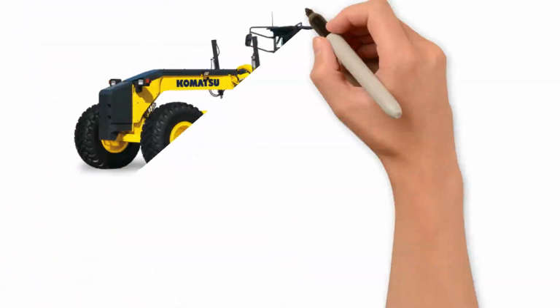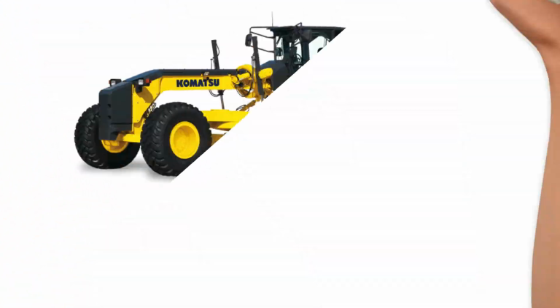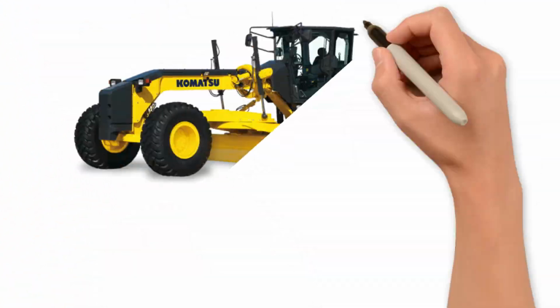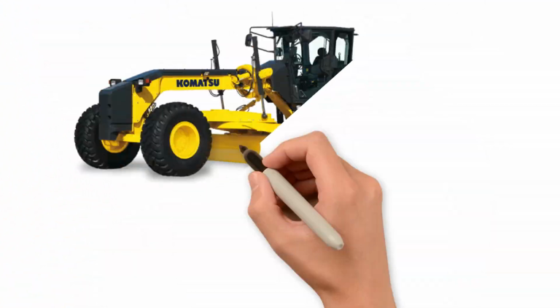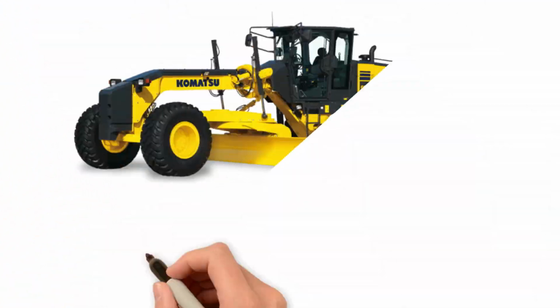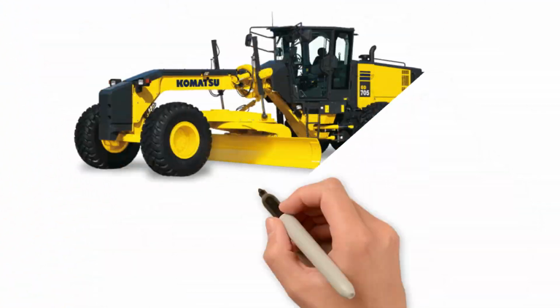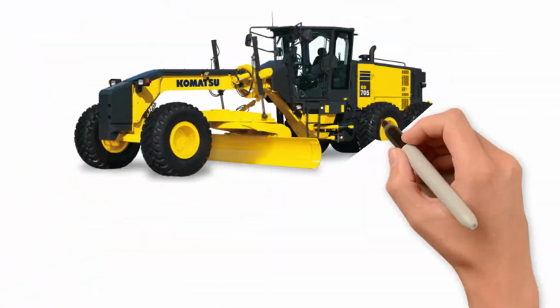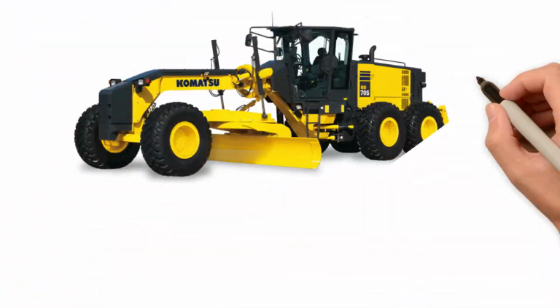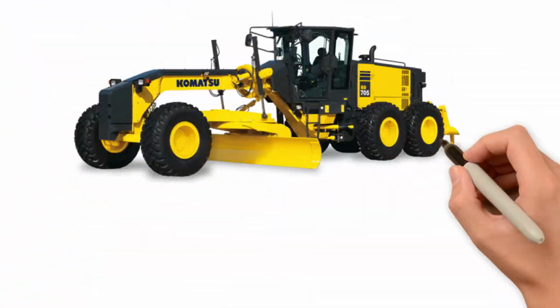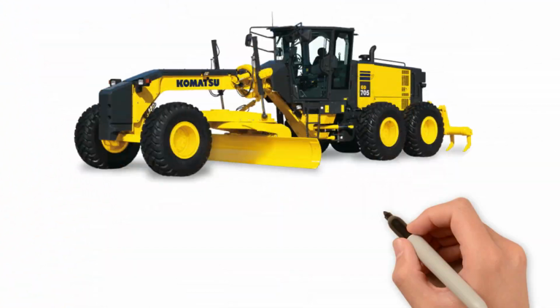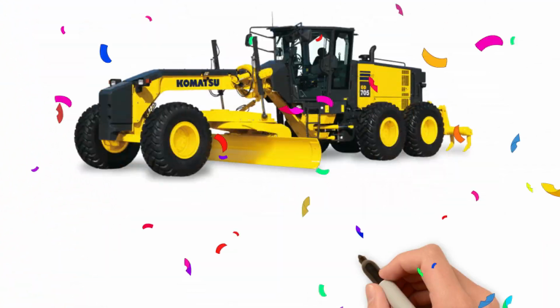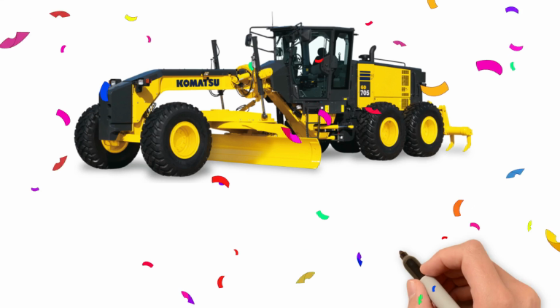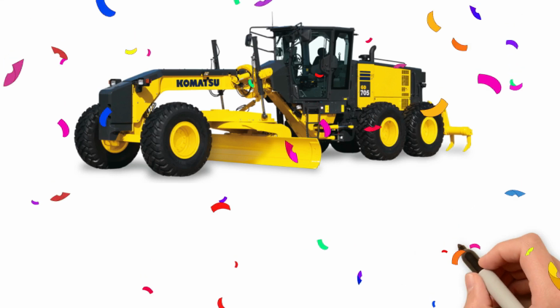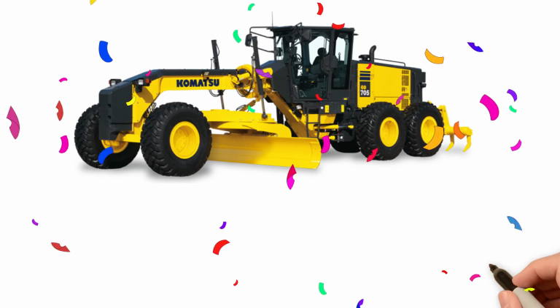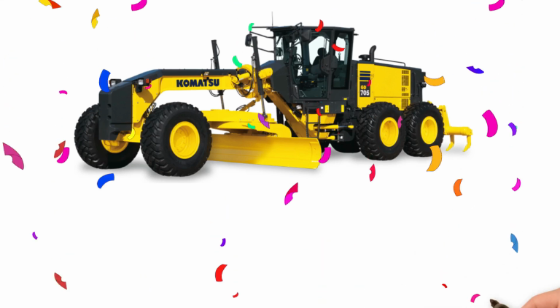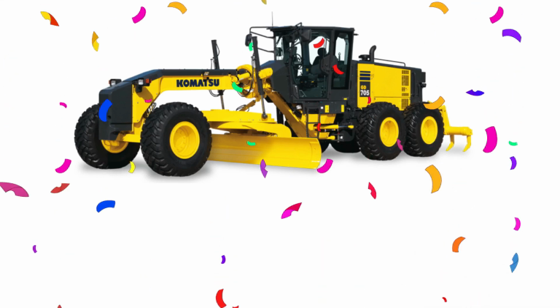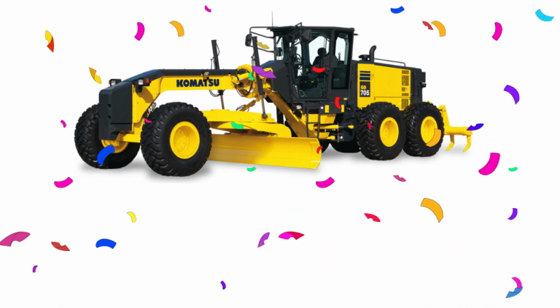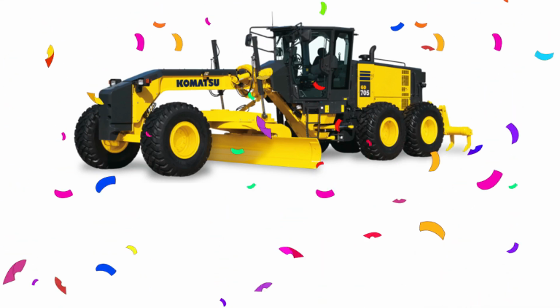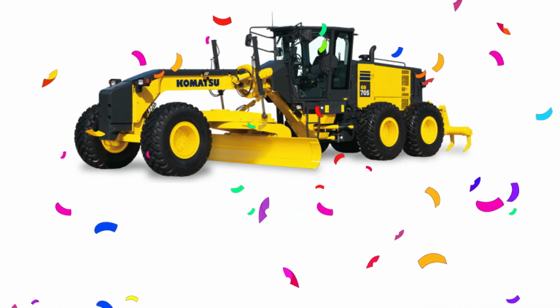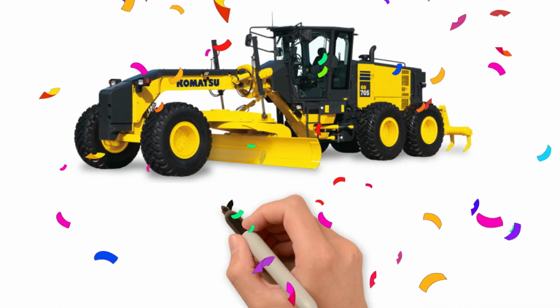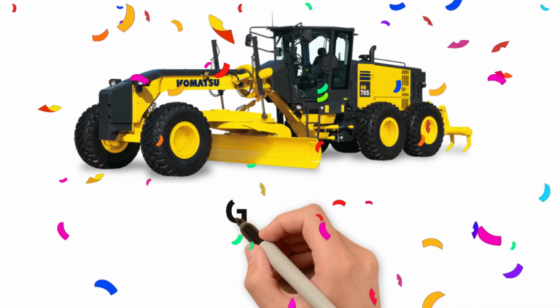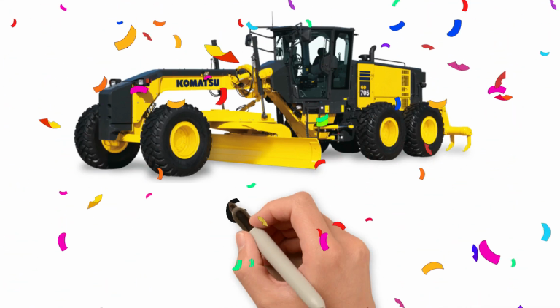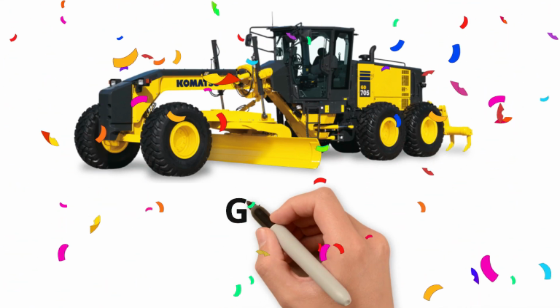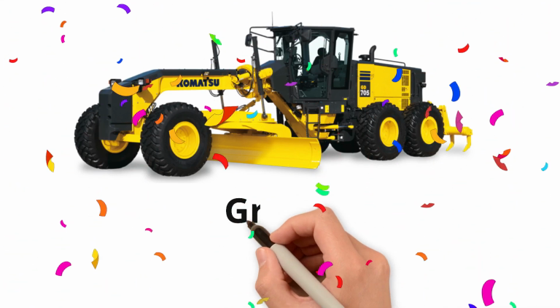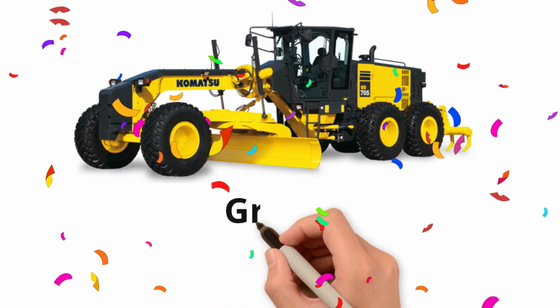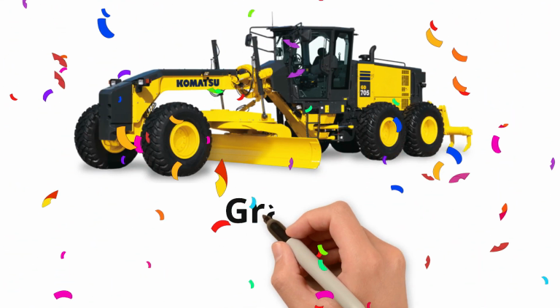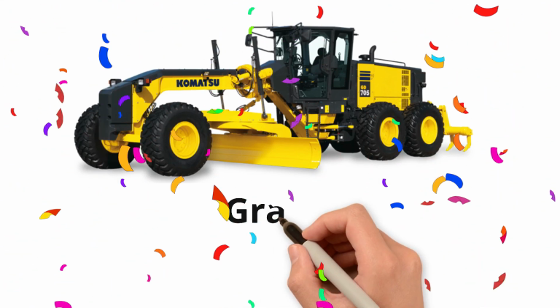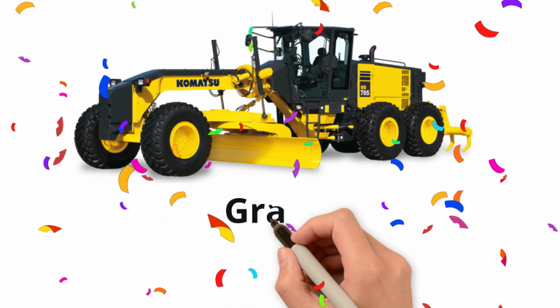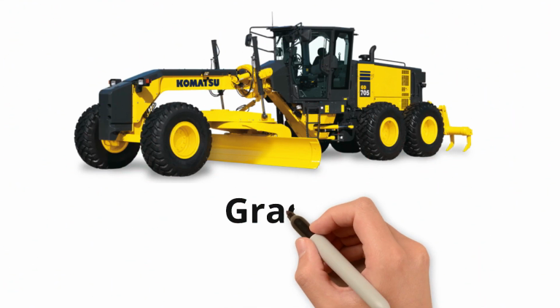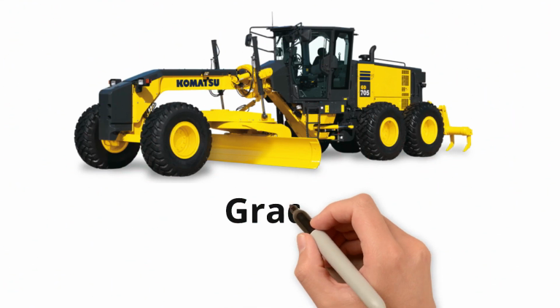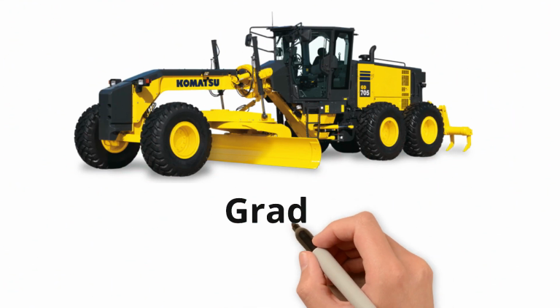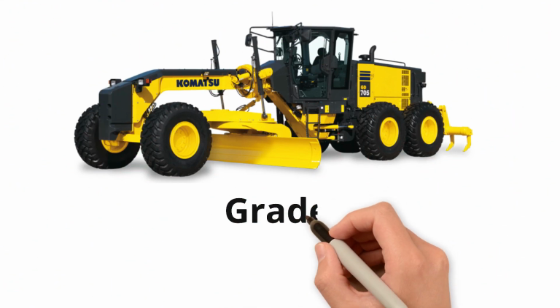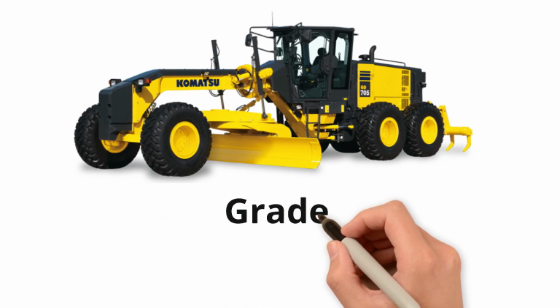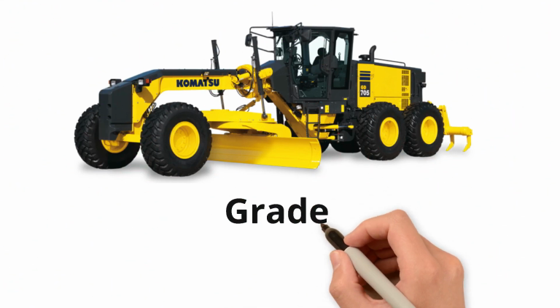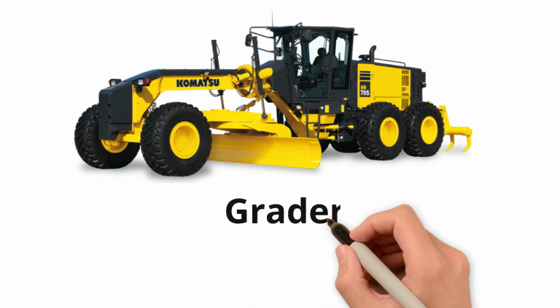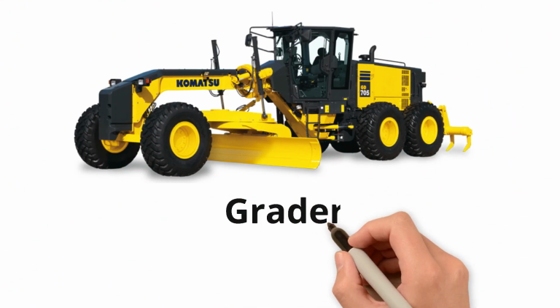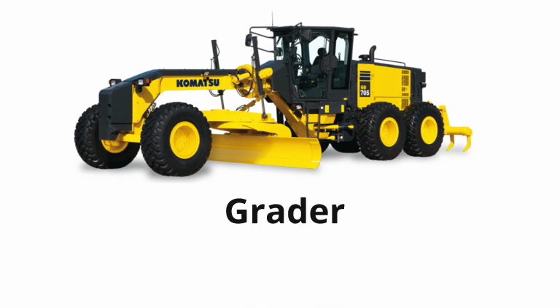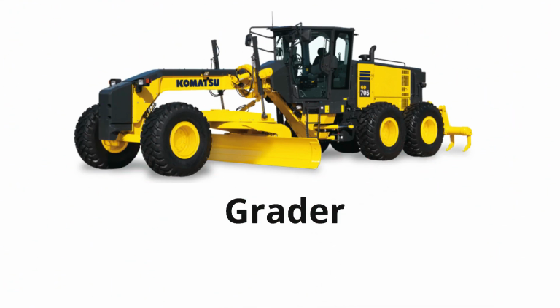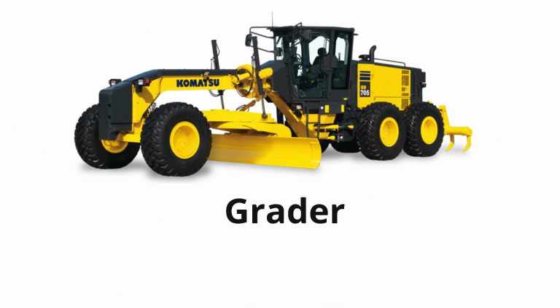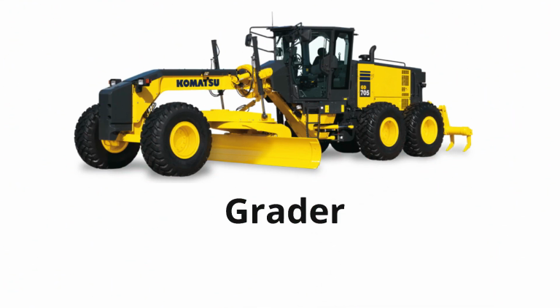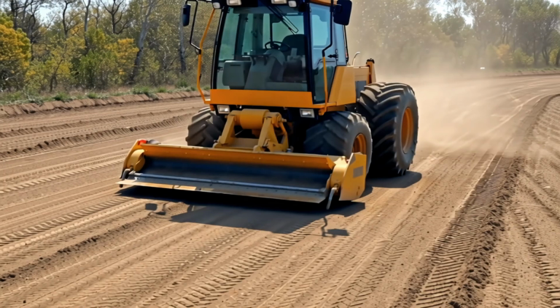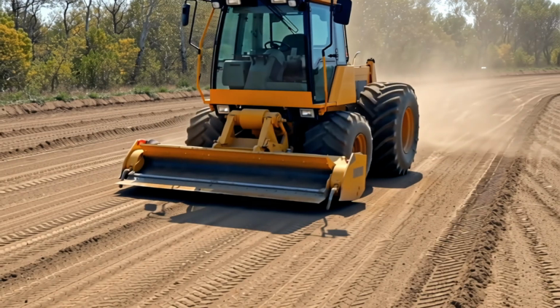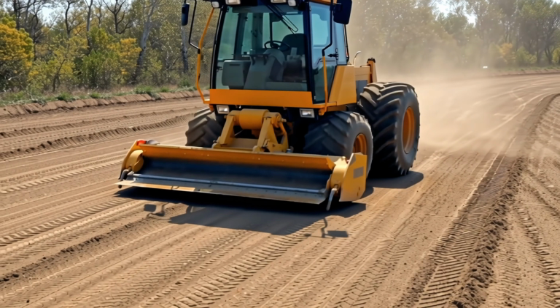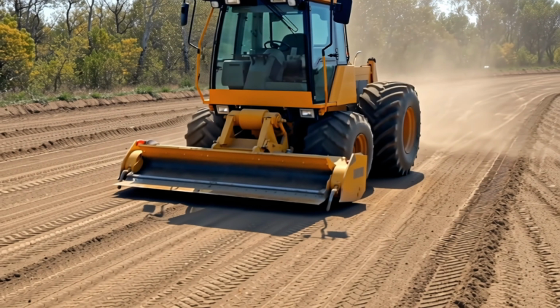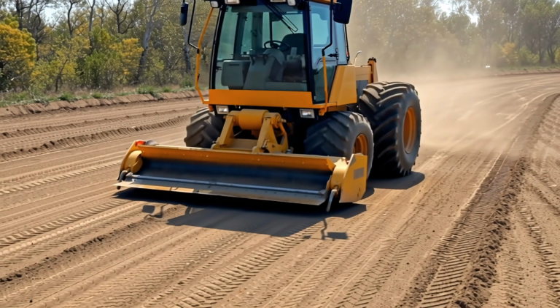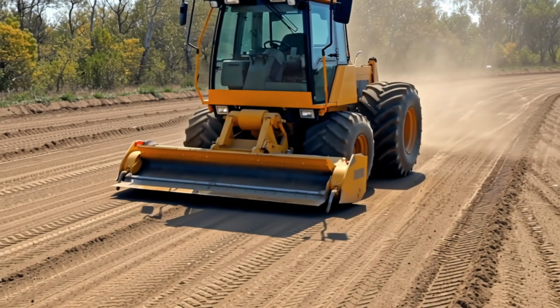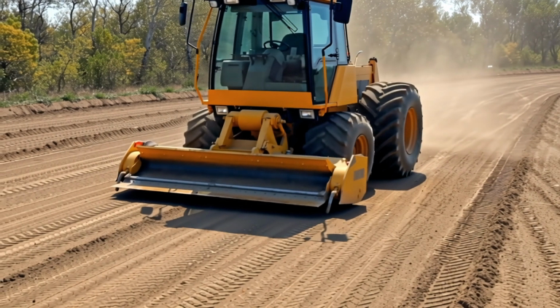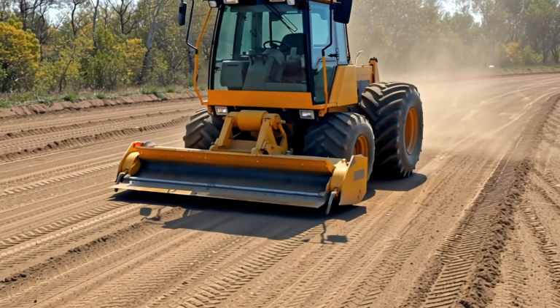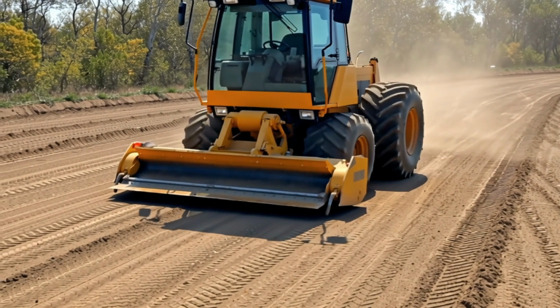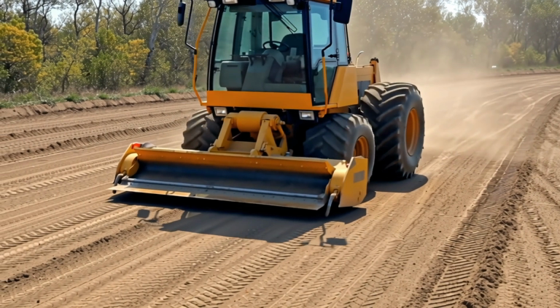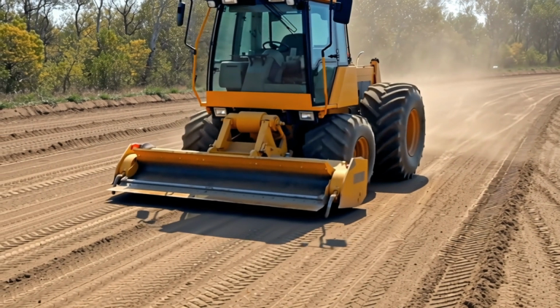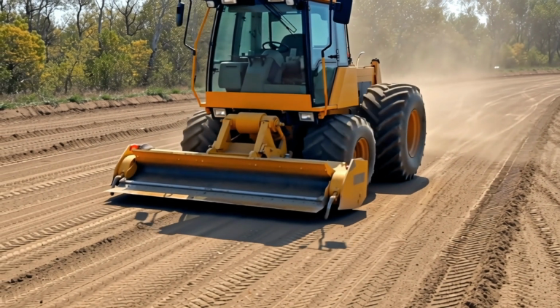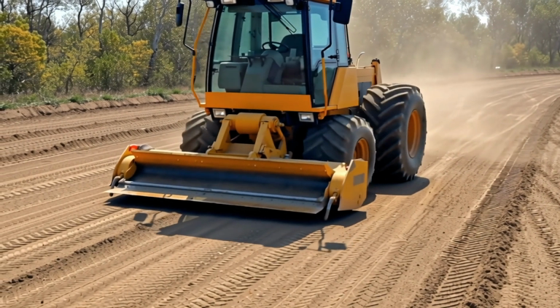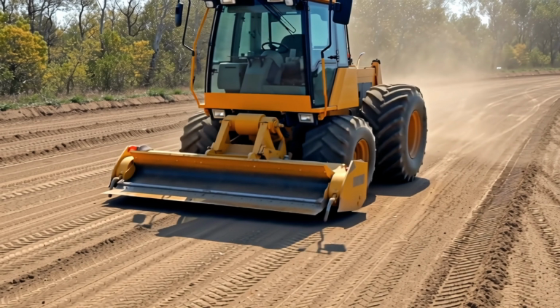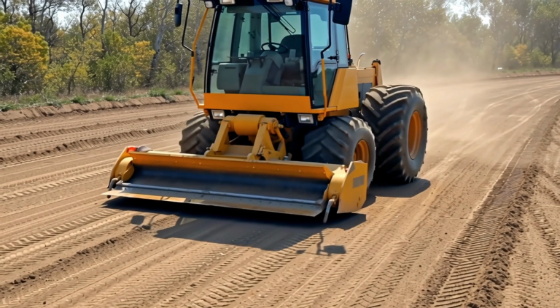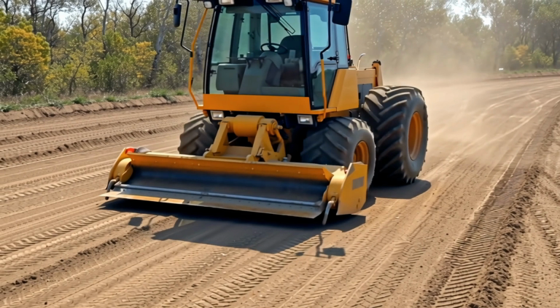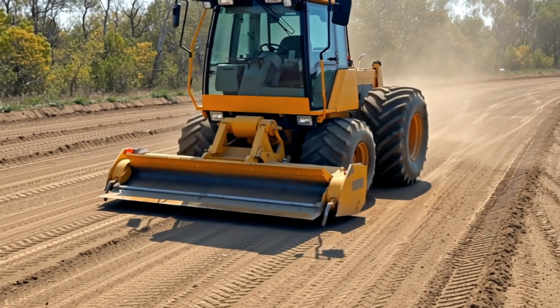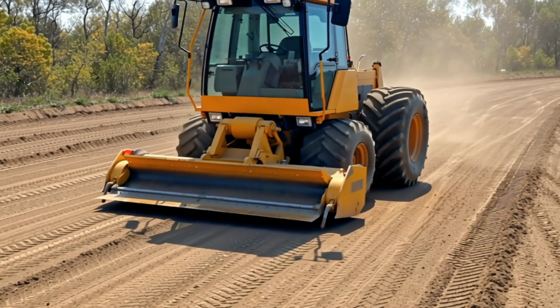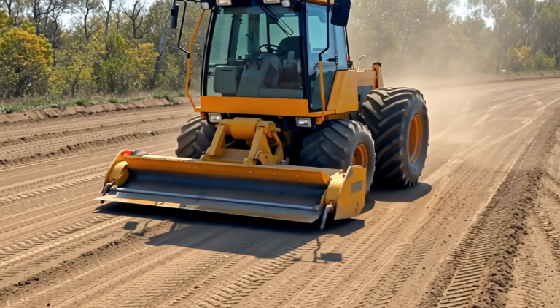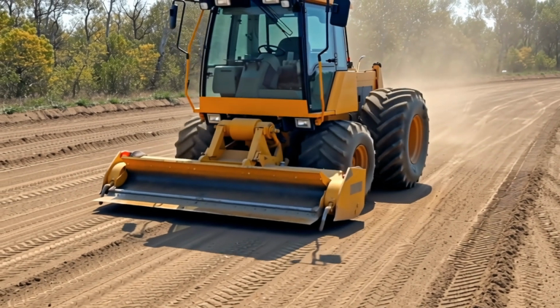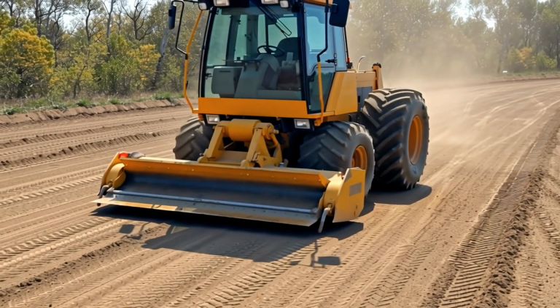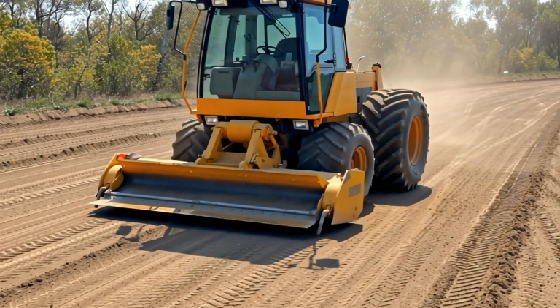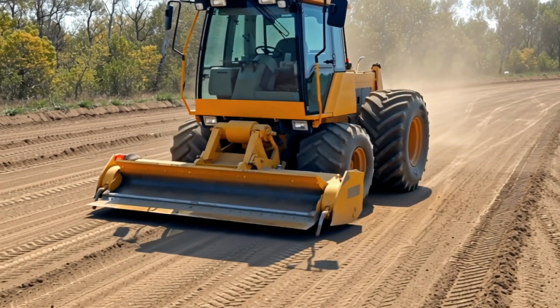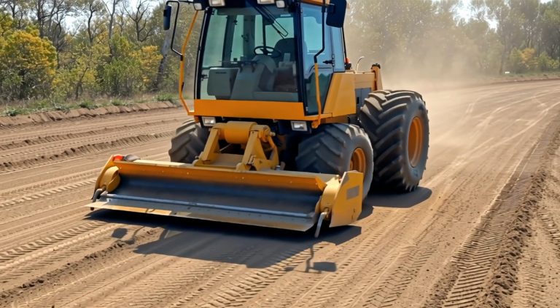Grader! Yay! Grader levels and smooths the ground to prepare roads for paving.